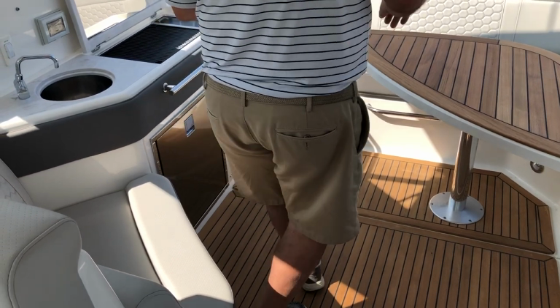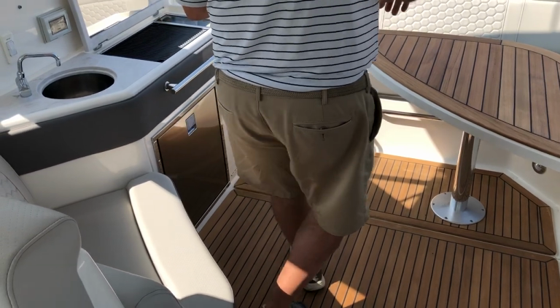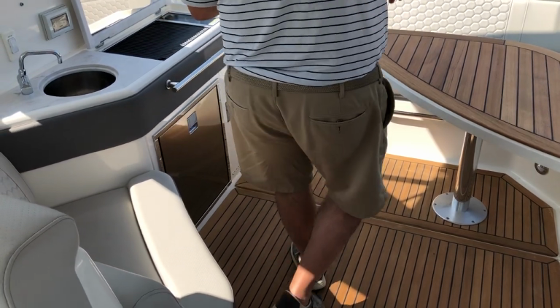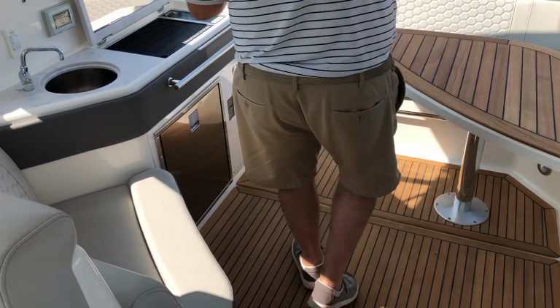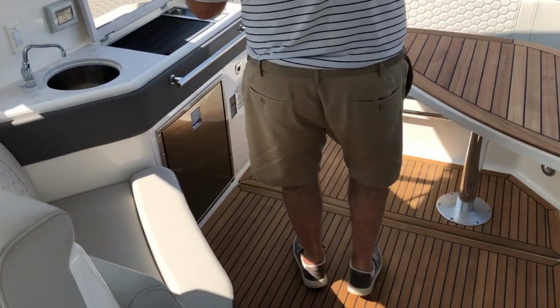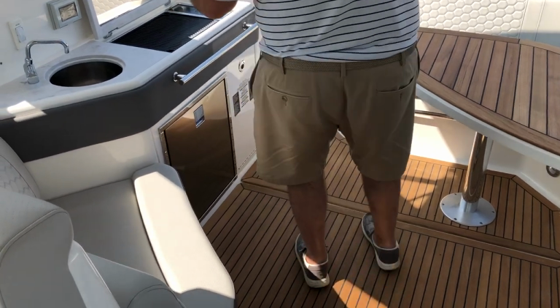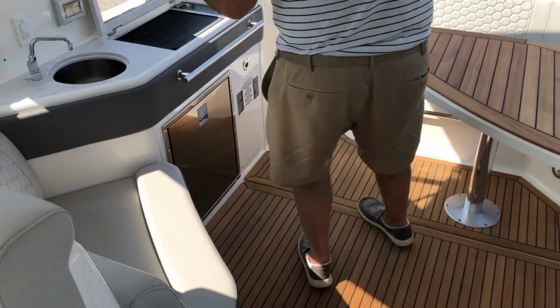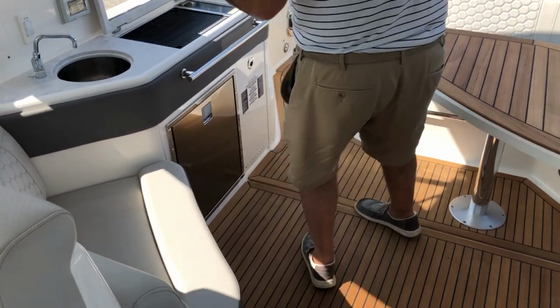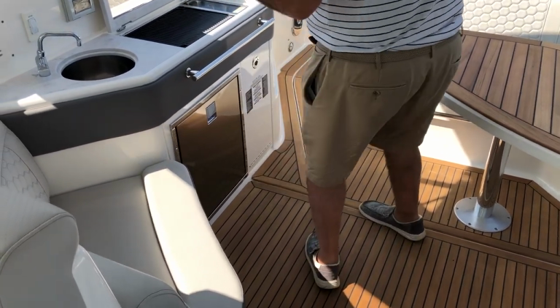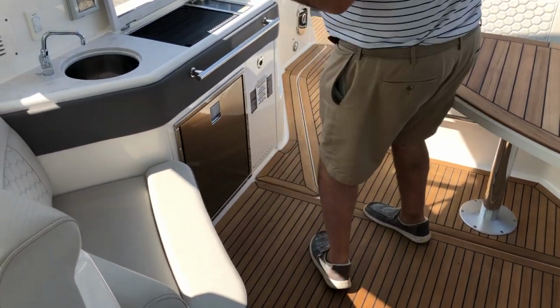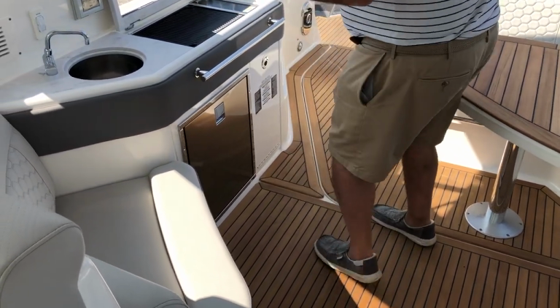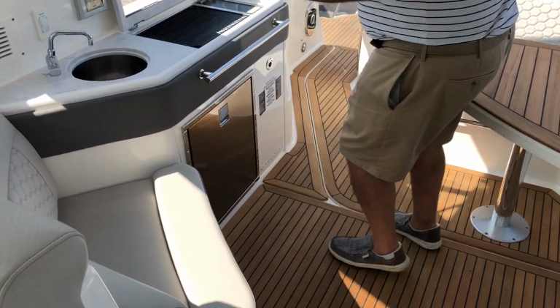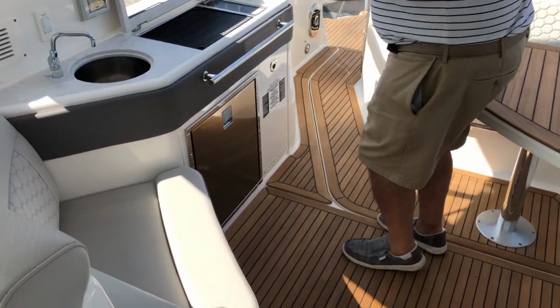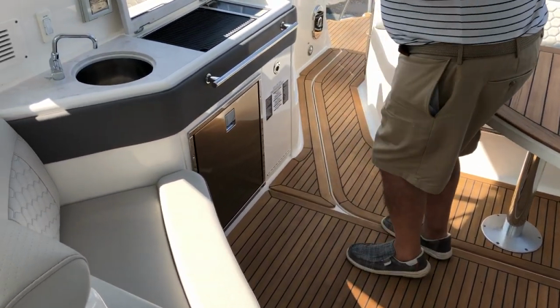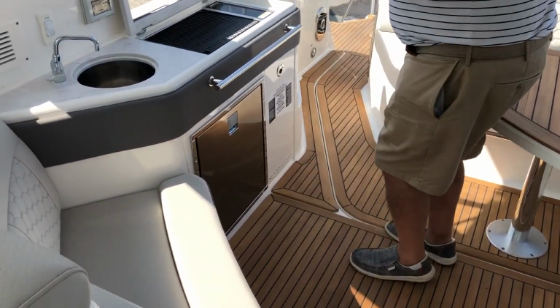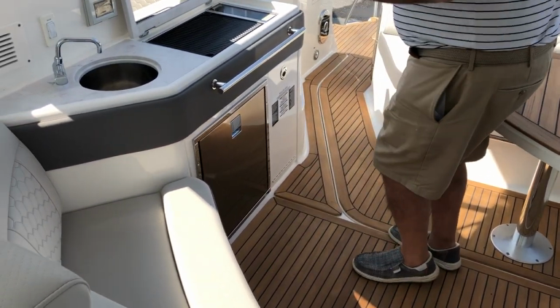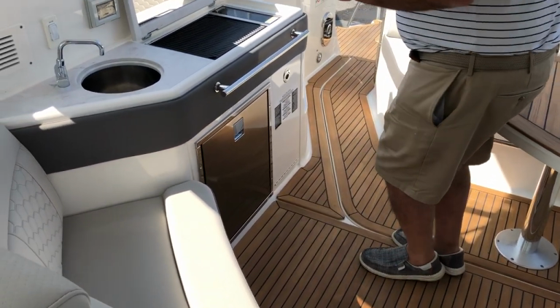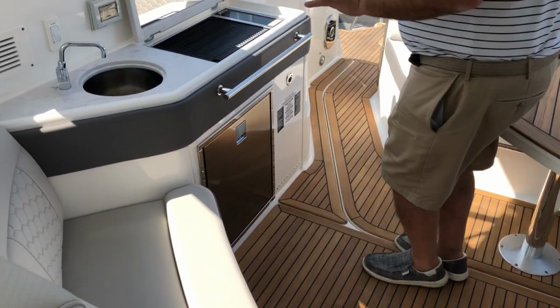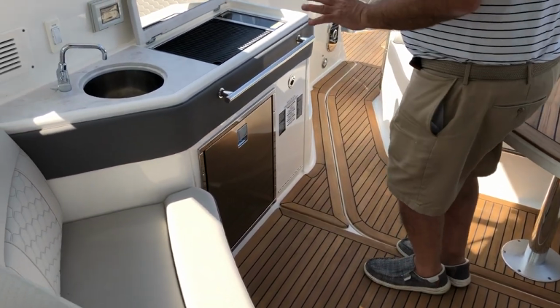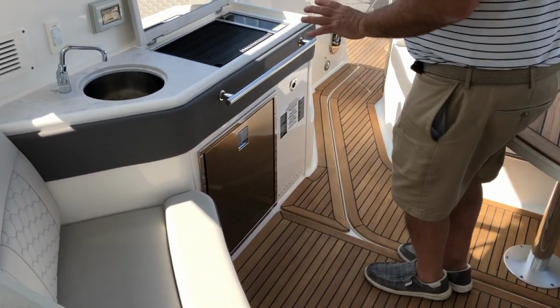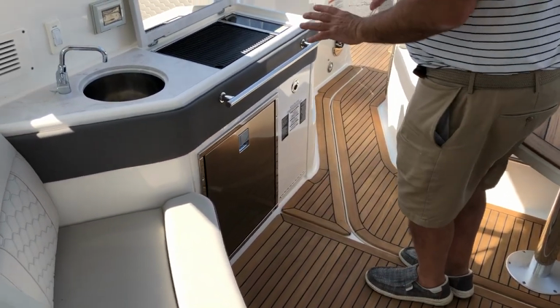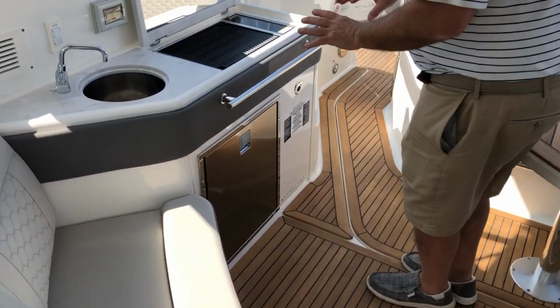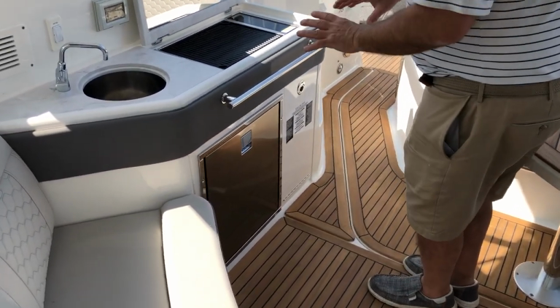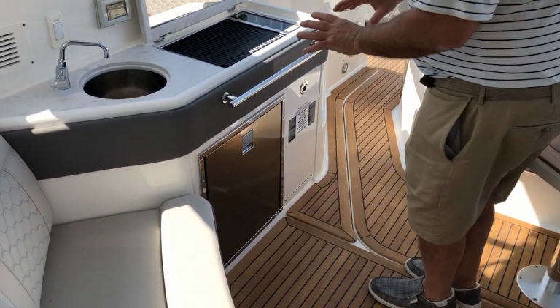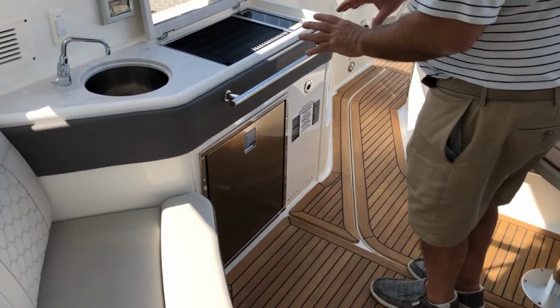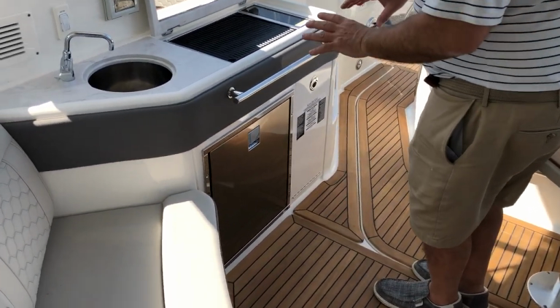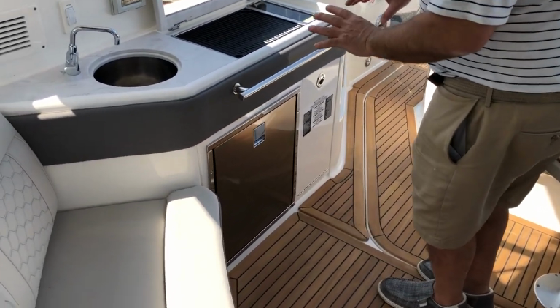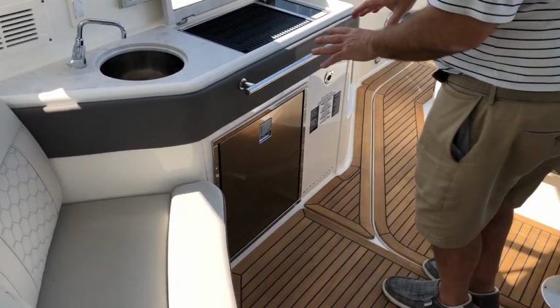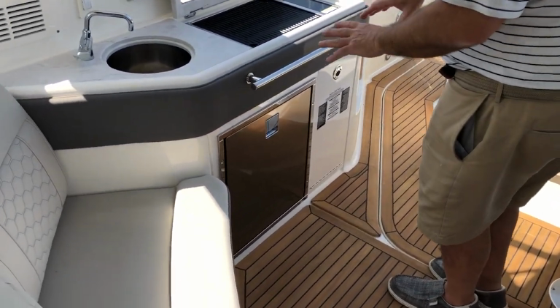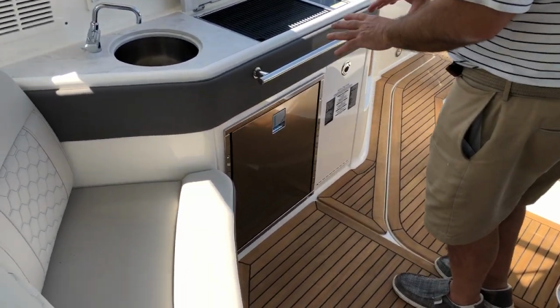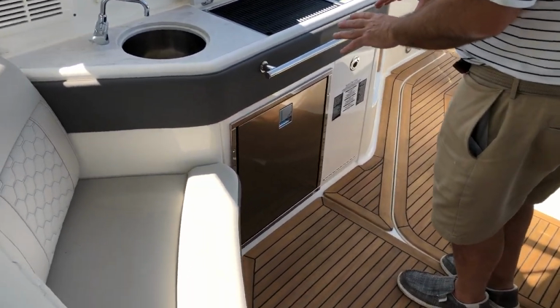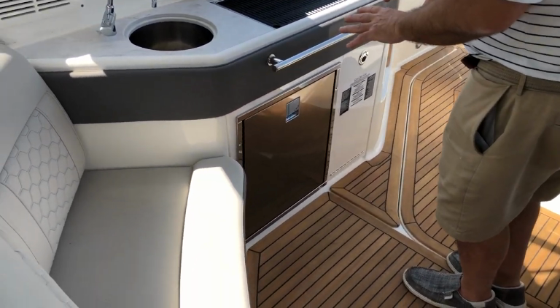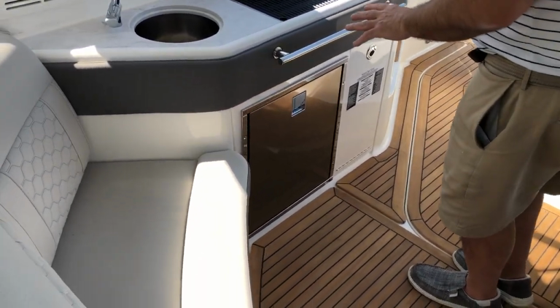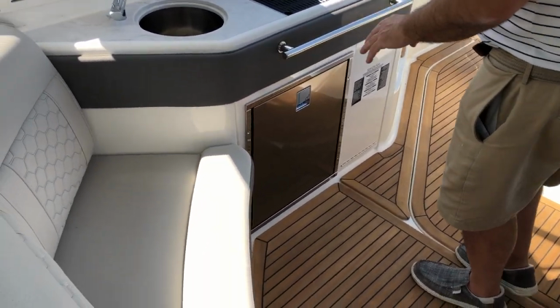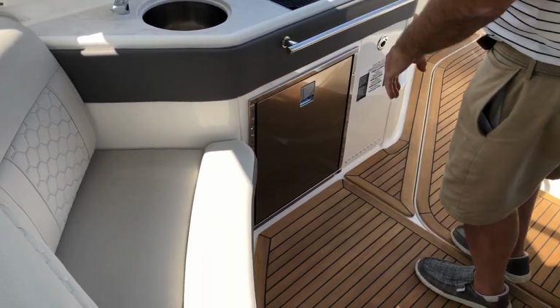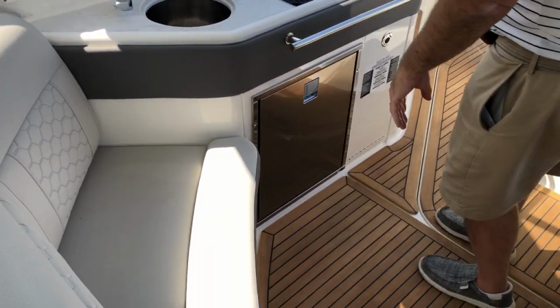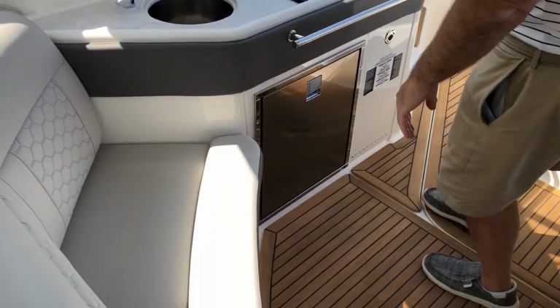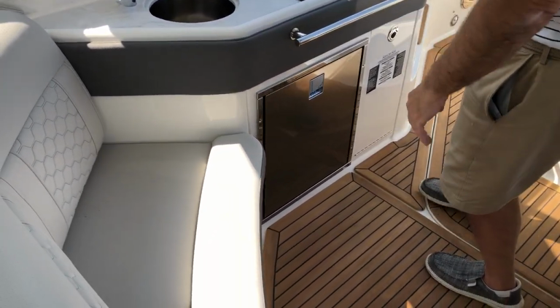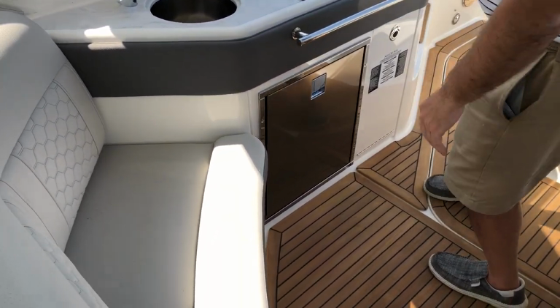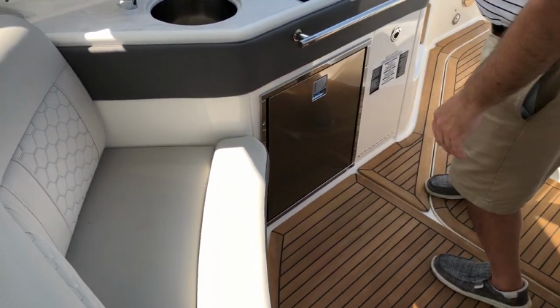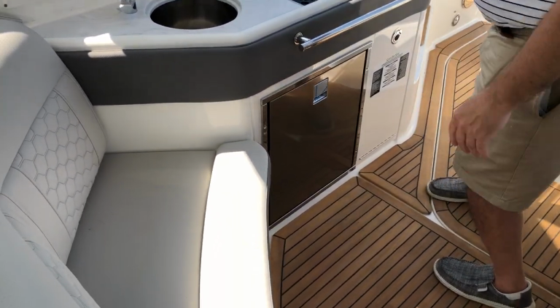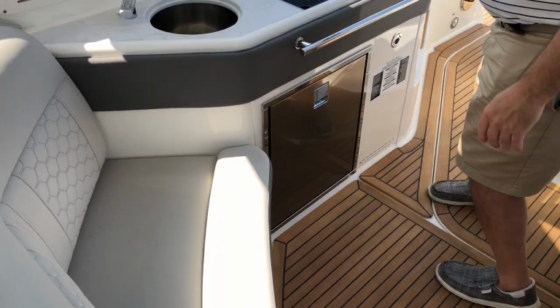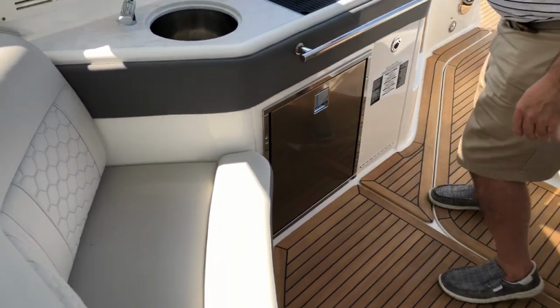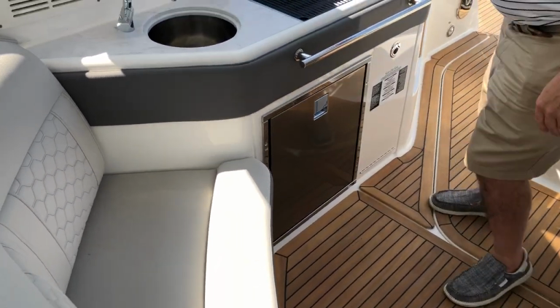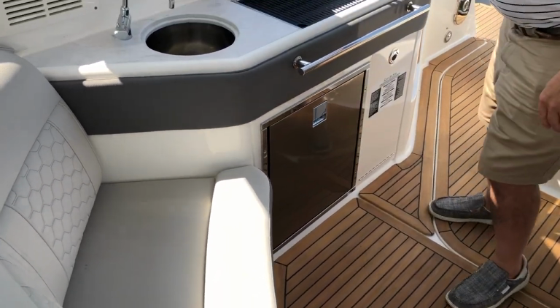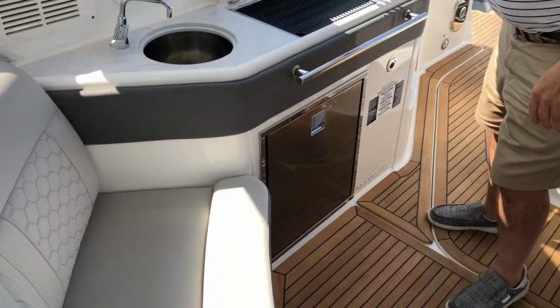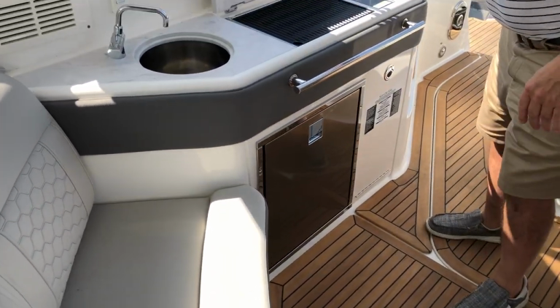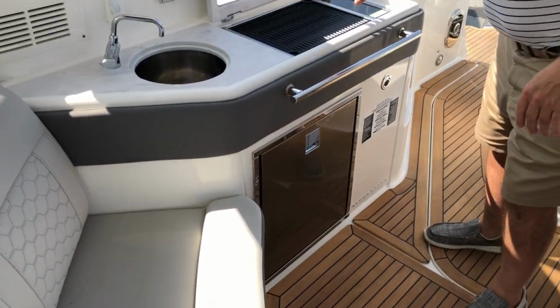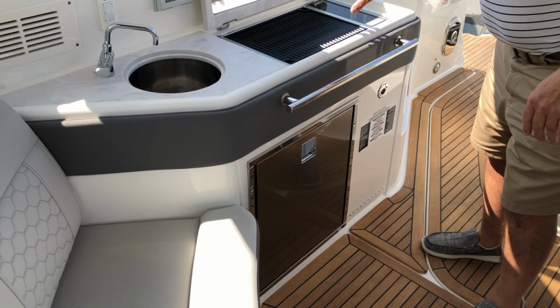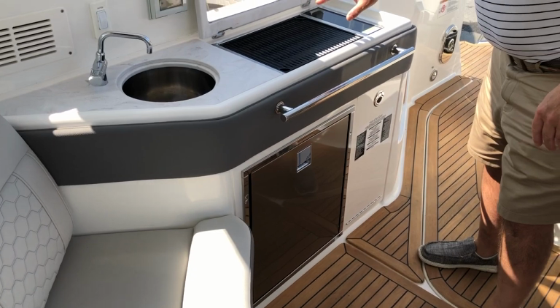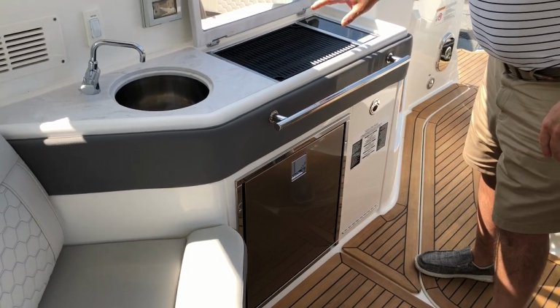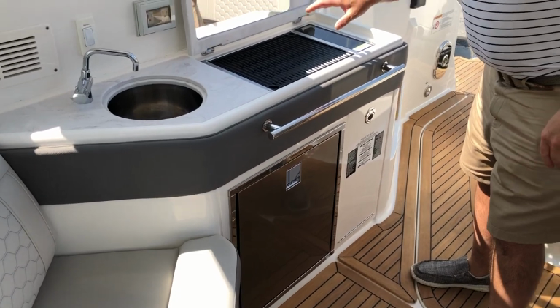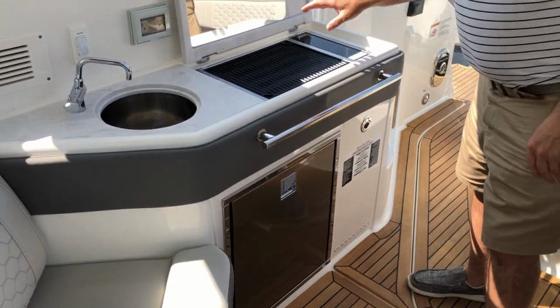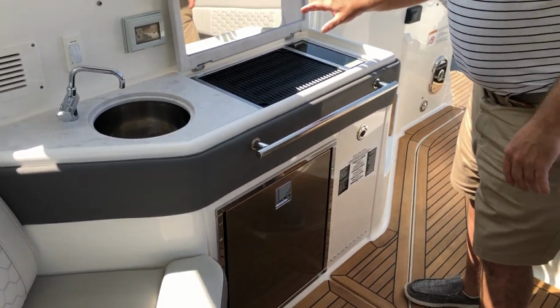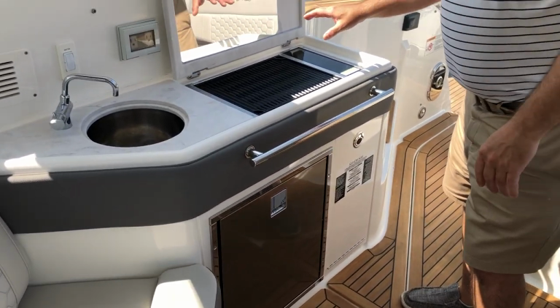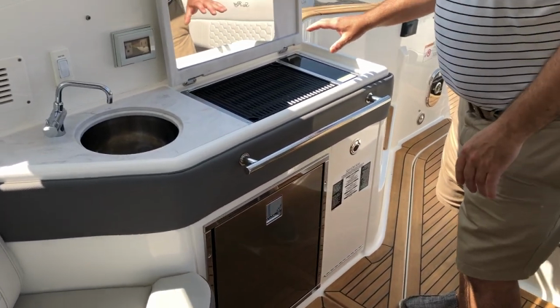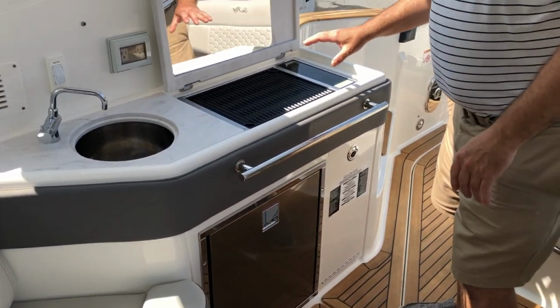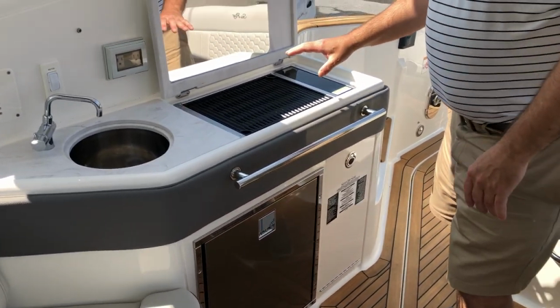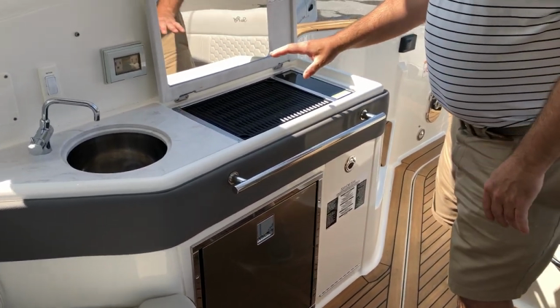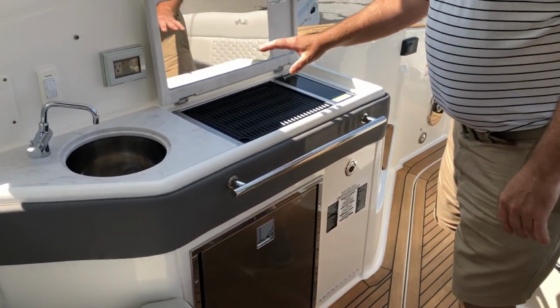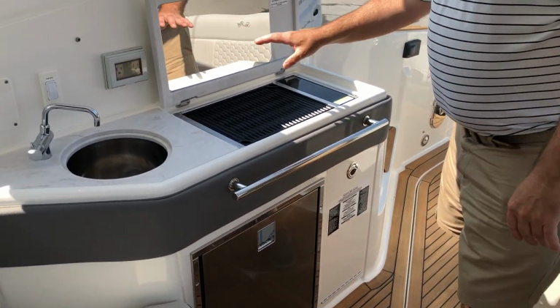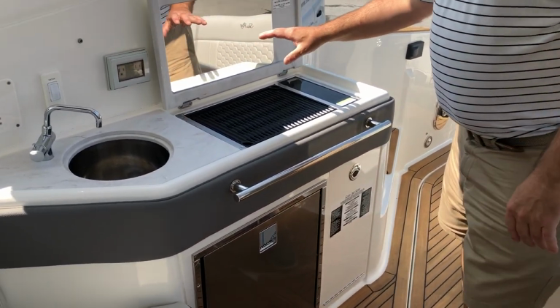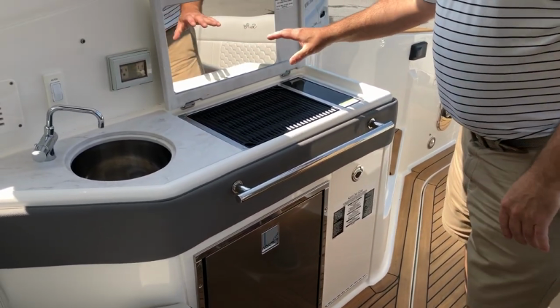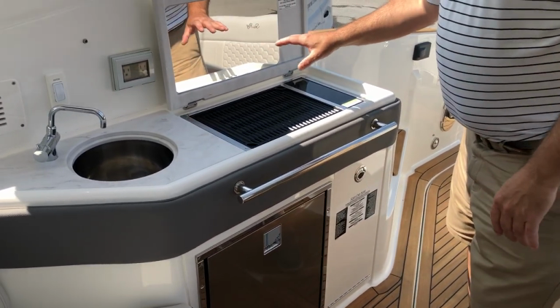Nice wet bar, cockpit refrigerator, and Kenyon electric grill.